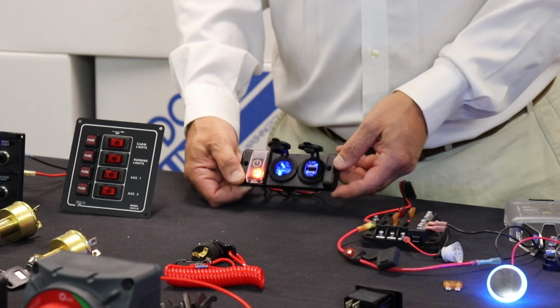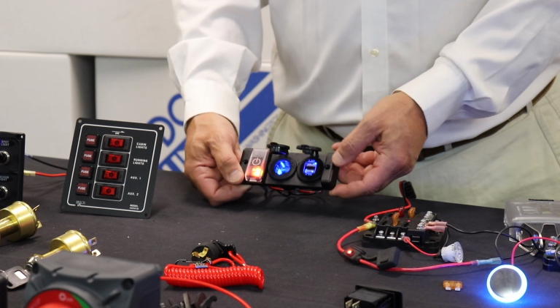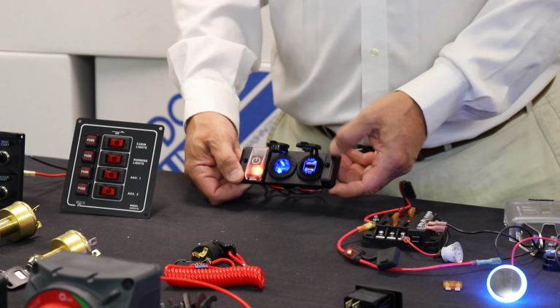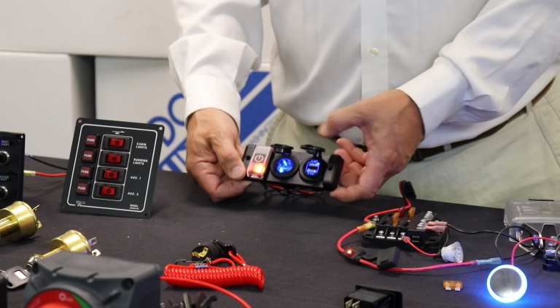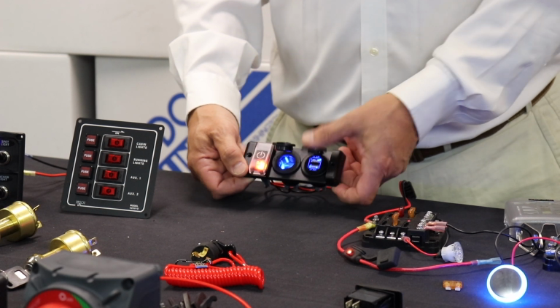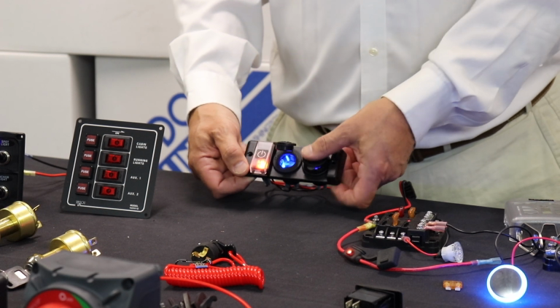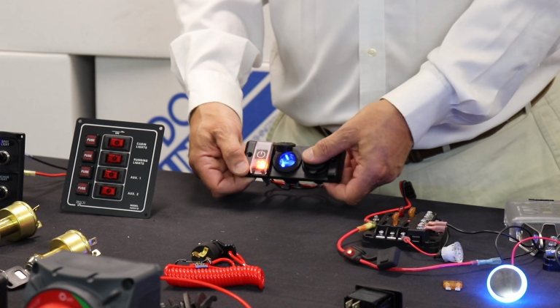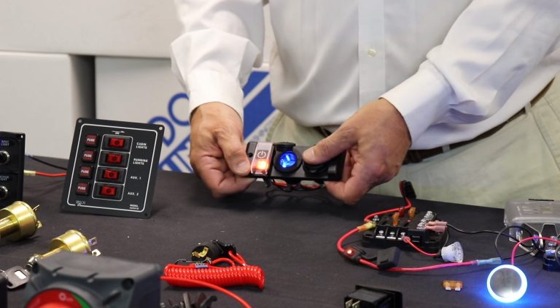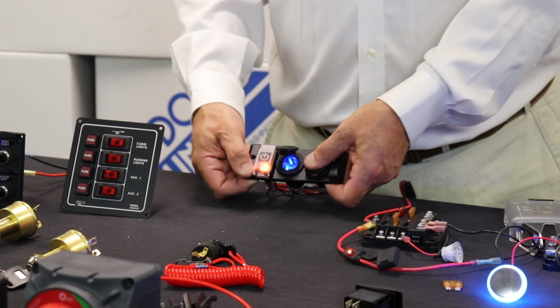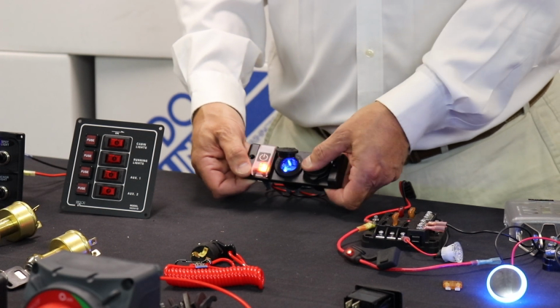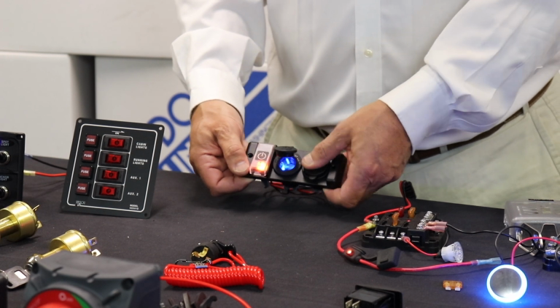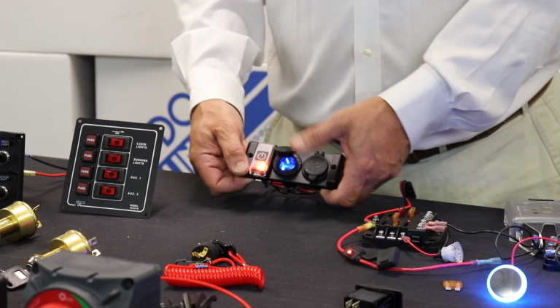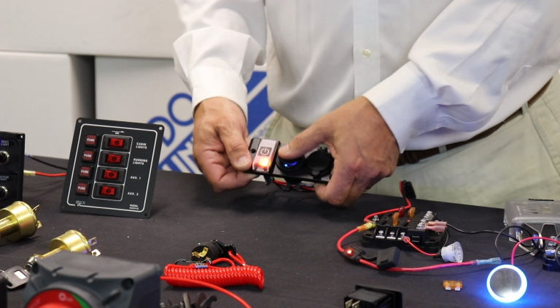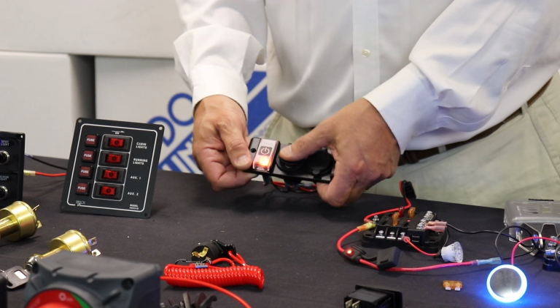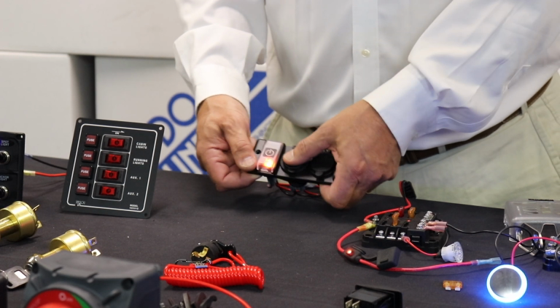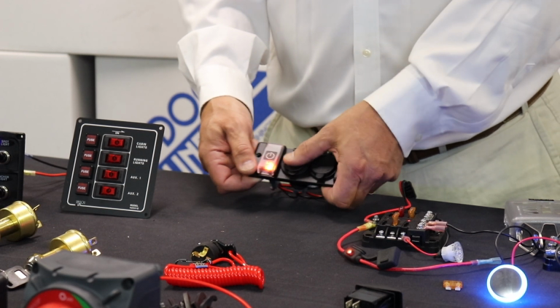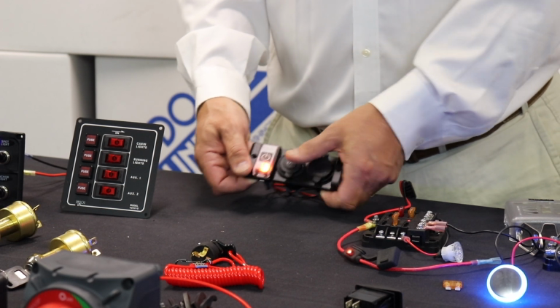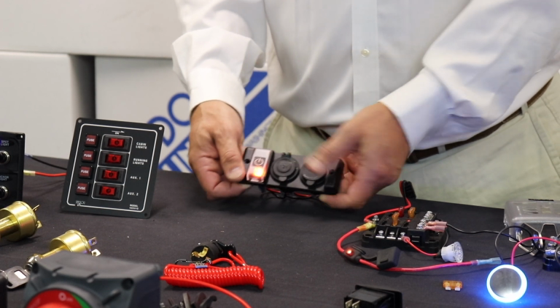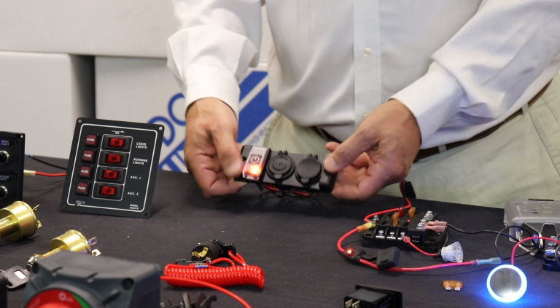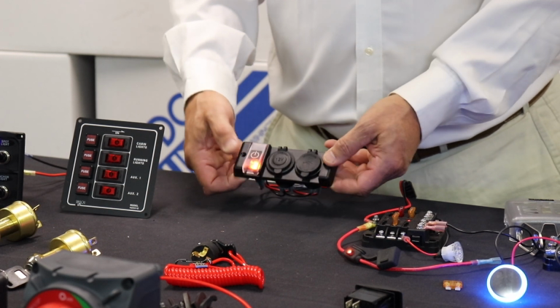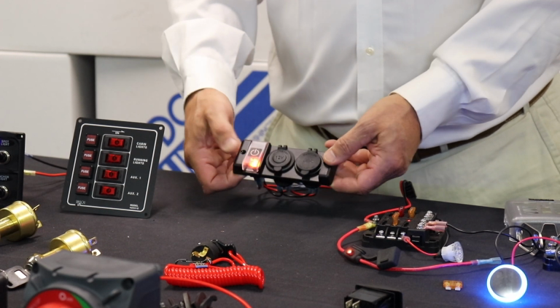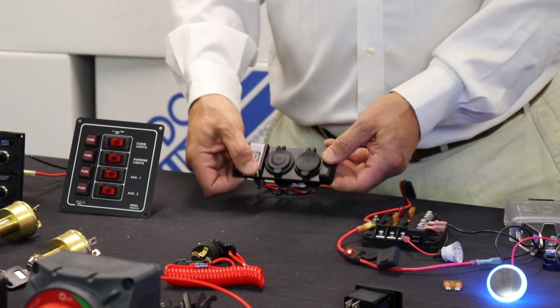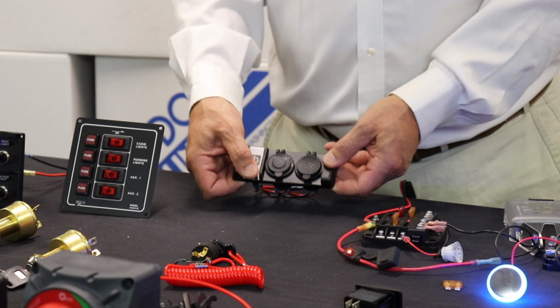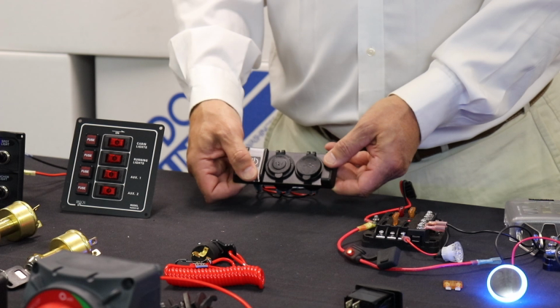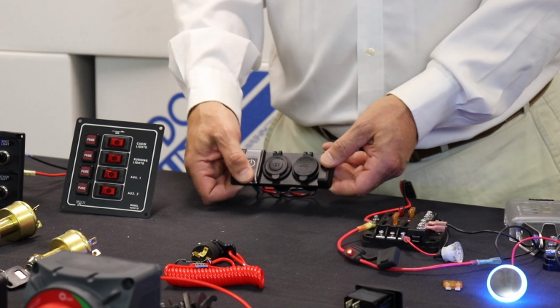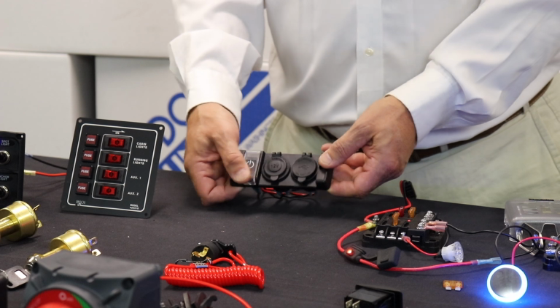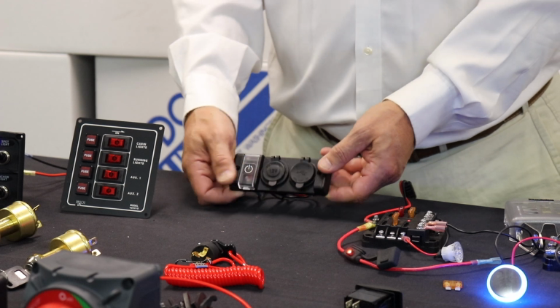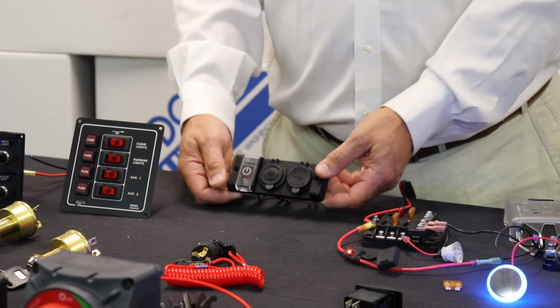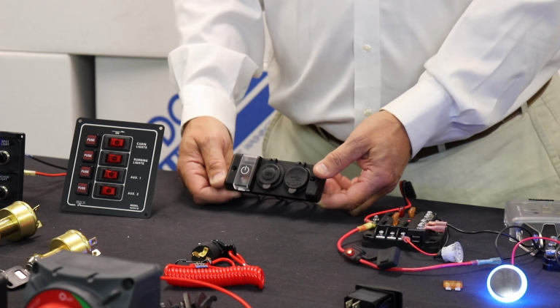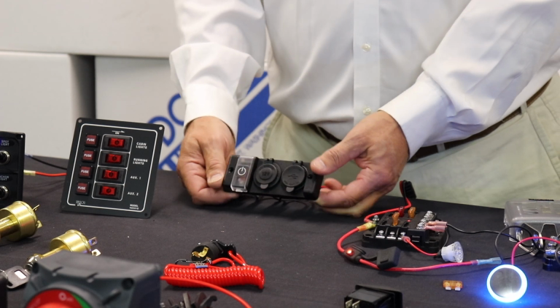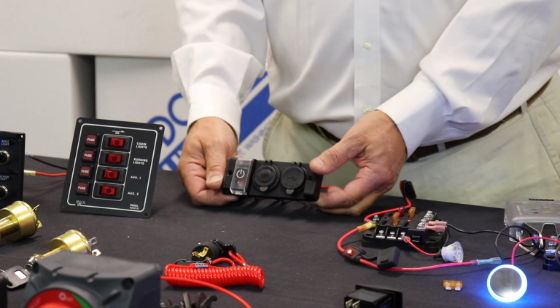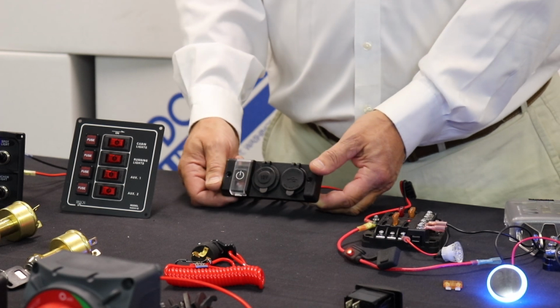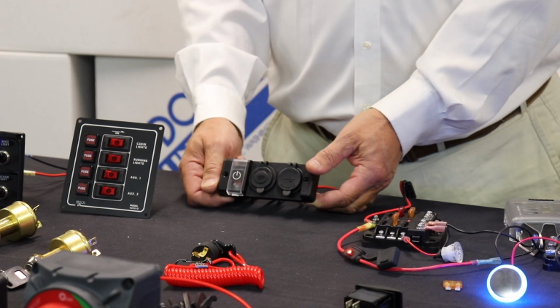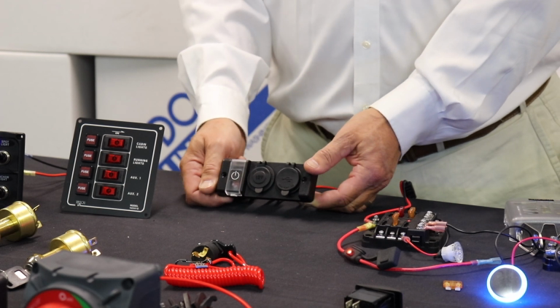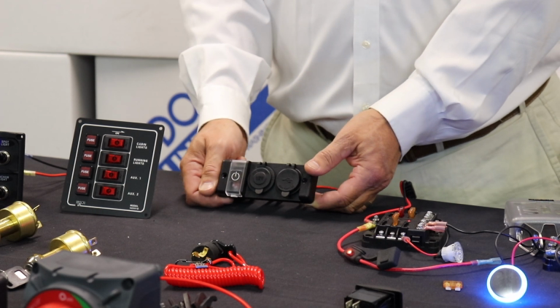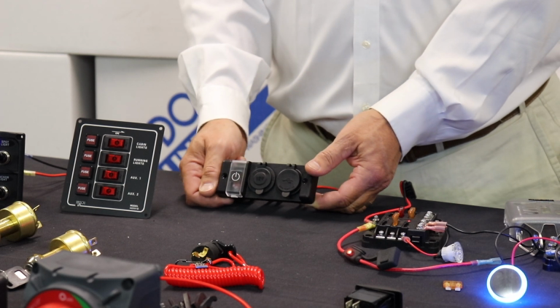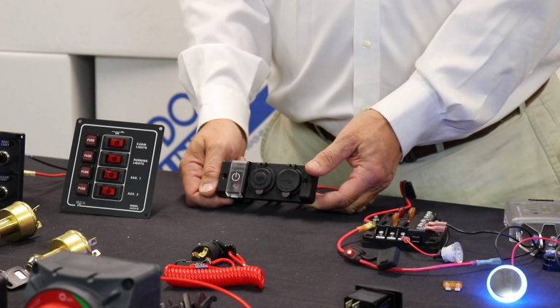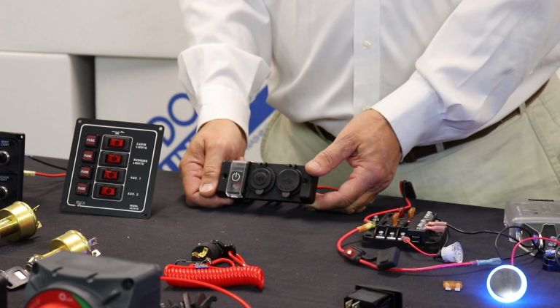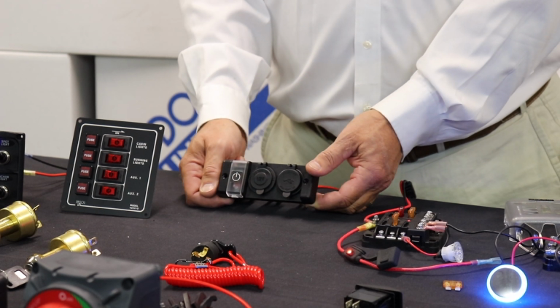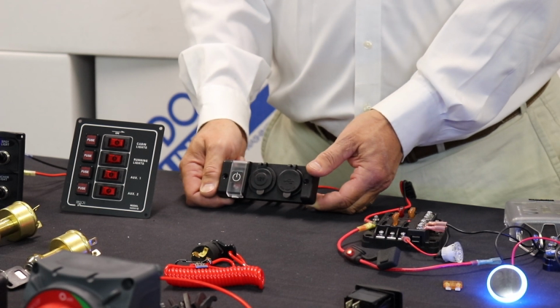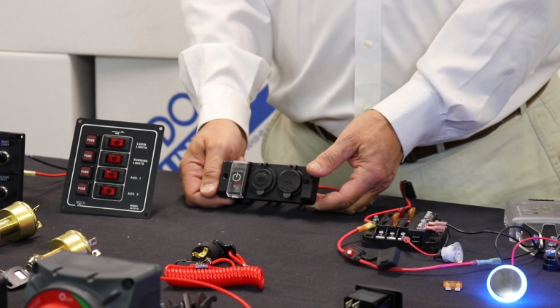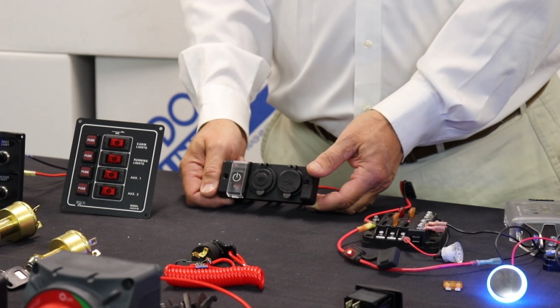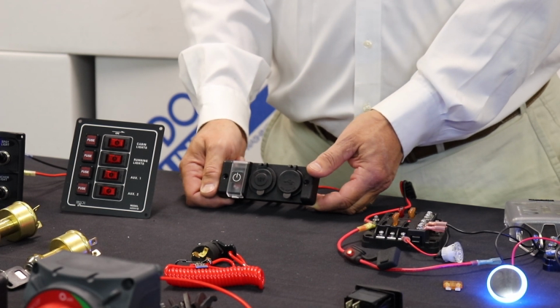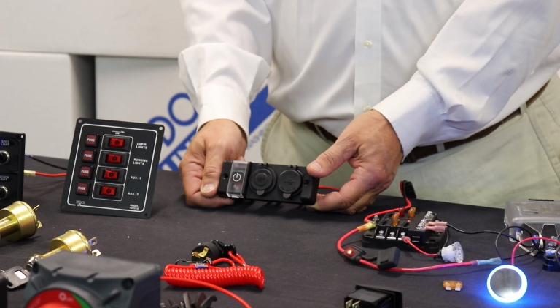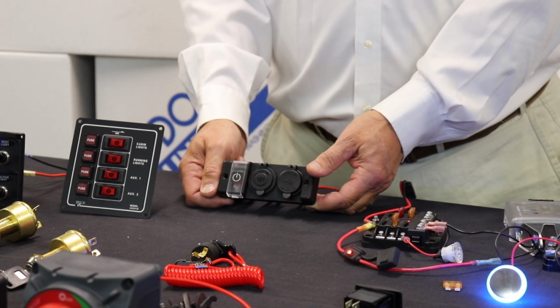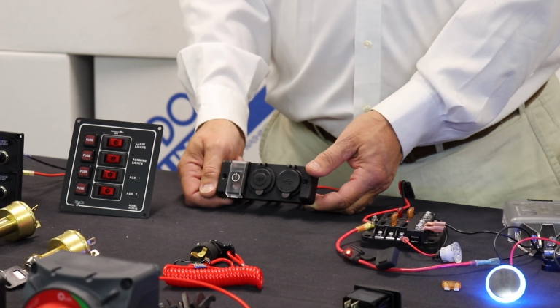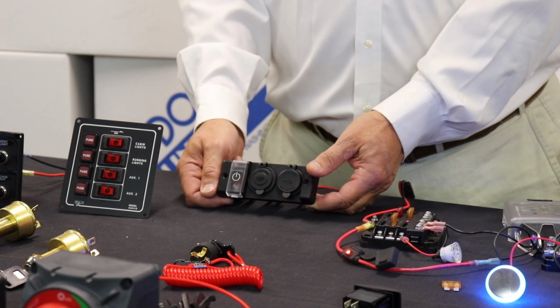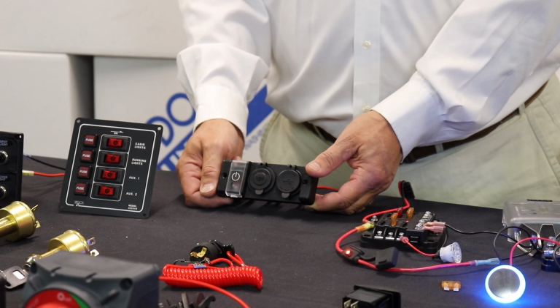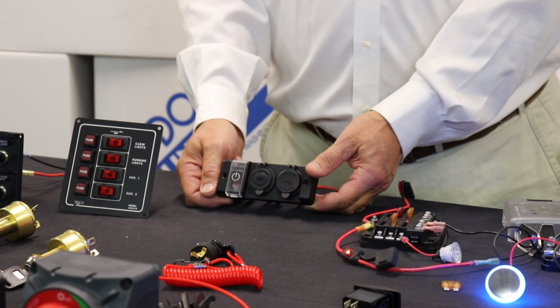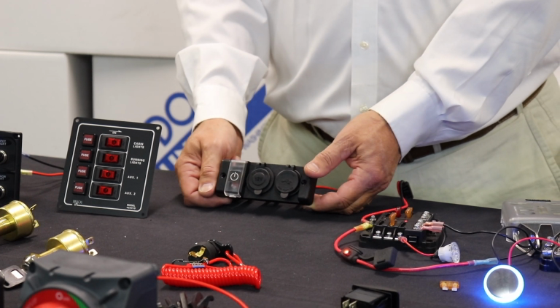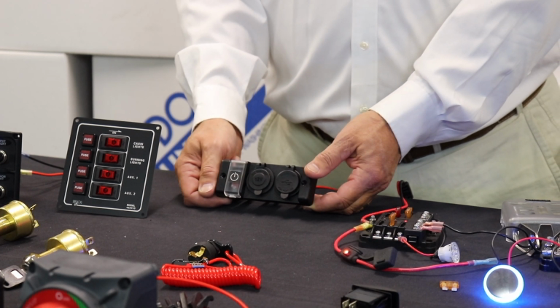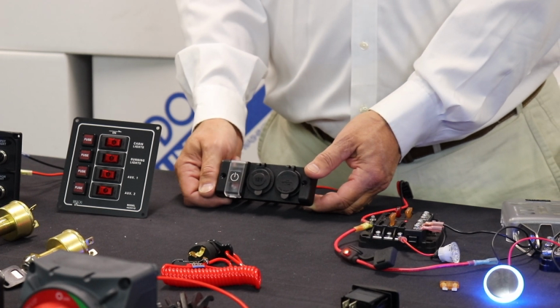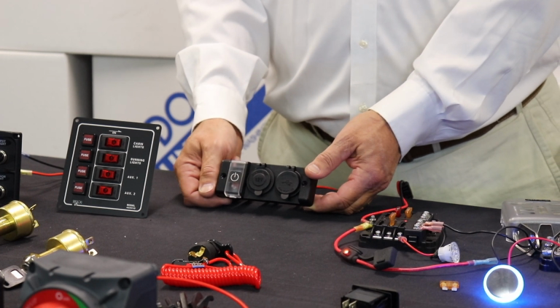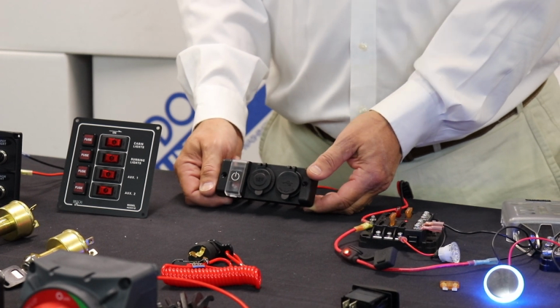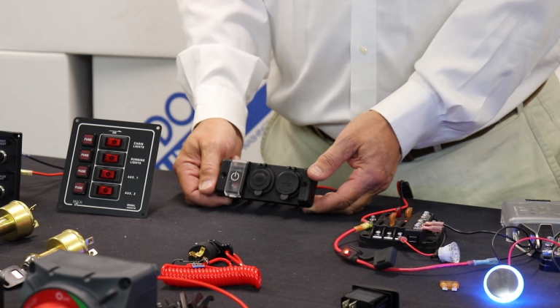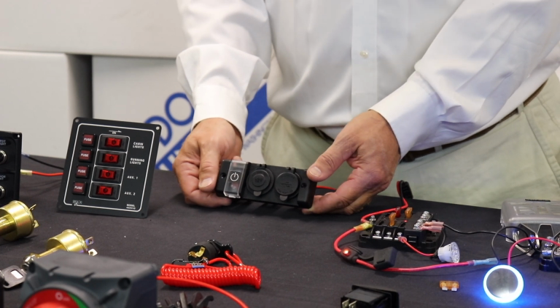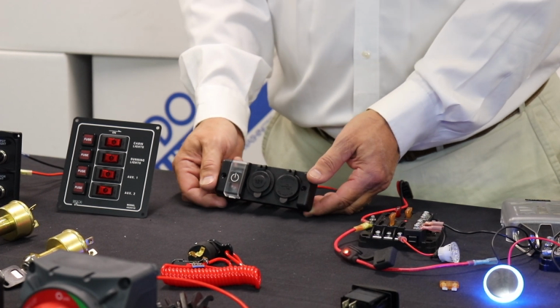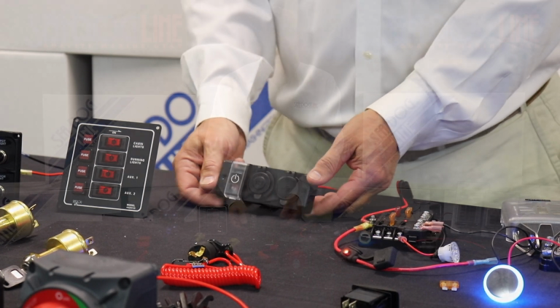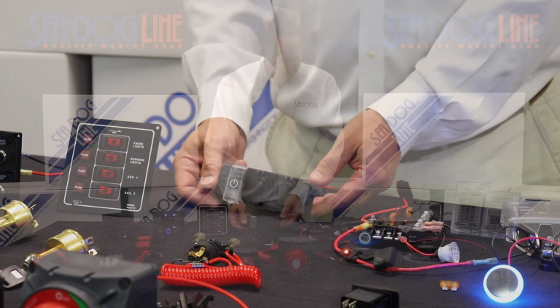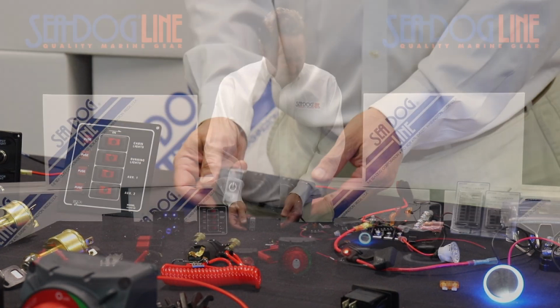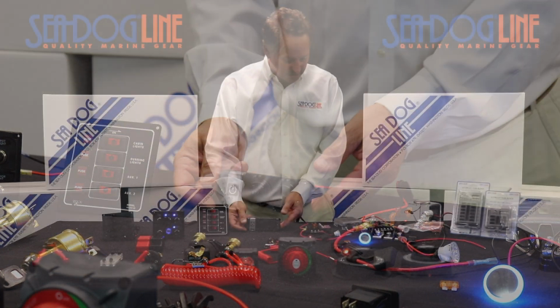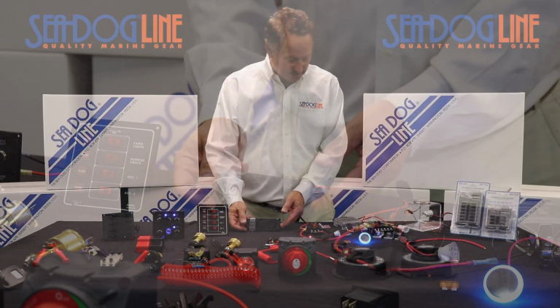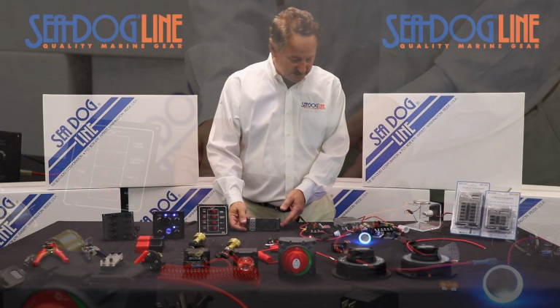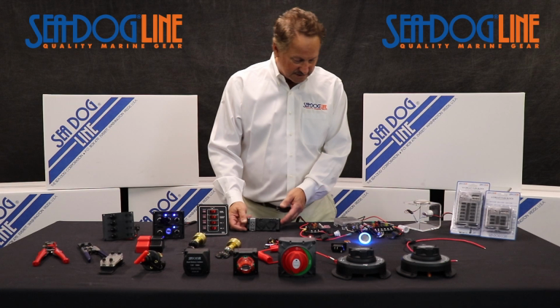But when it comes time to turn it off, push that down, close it up, seal it up, and now there's no longer any power being used.